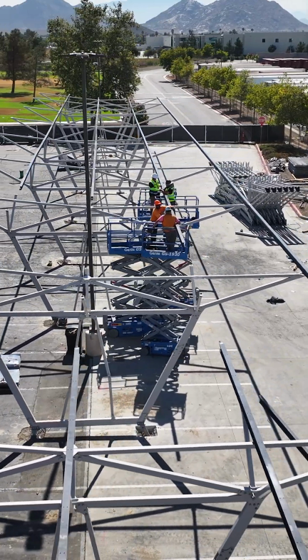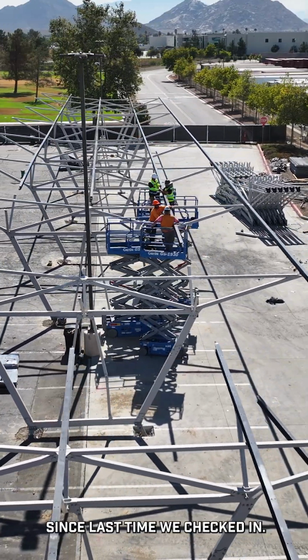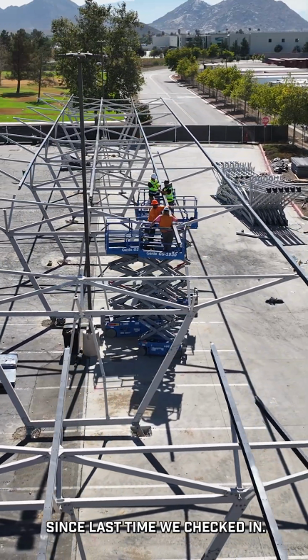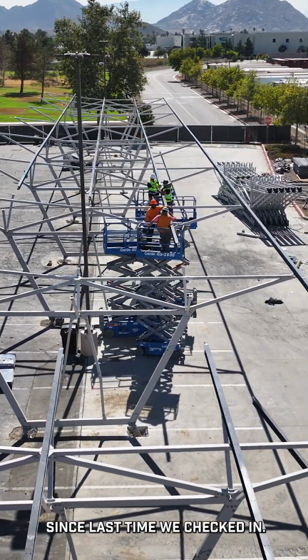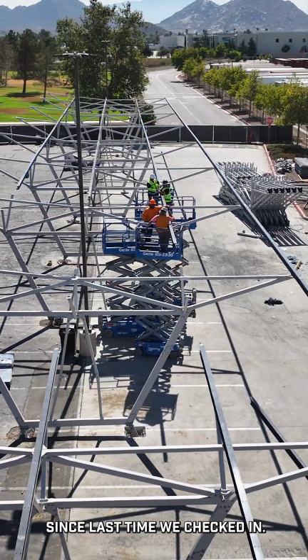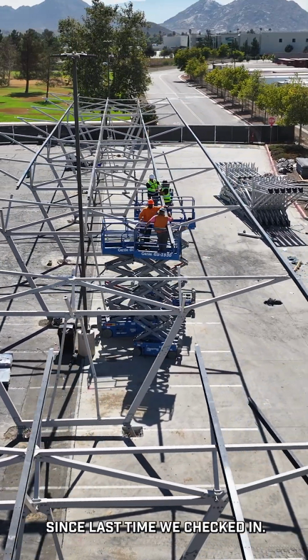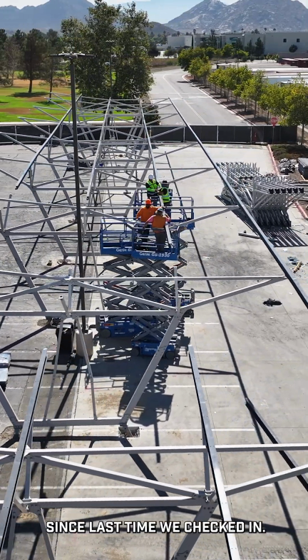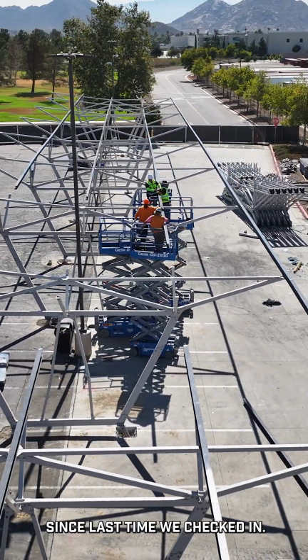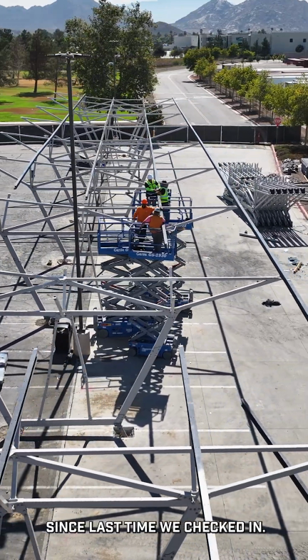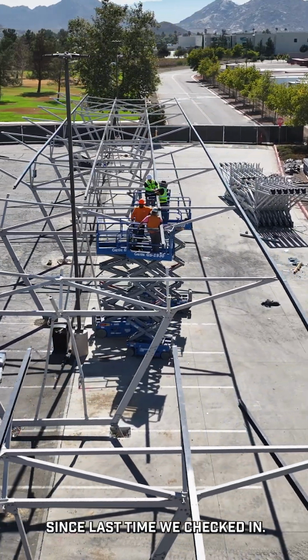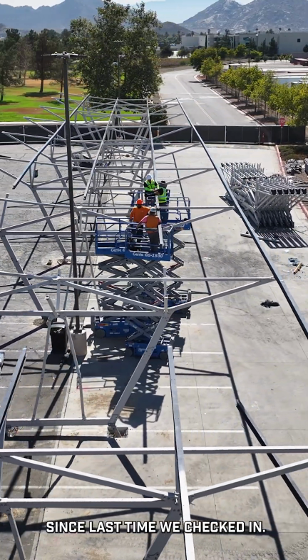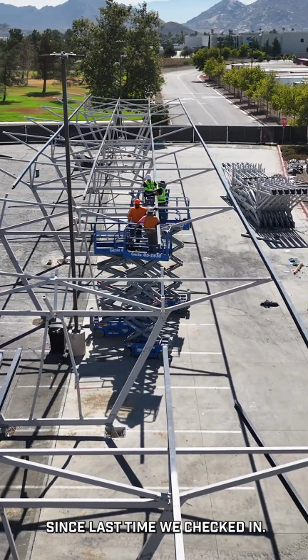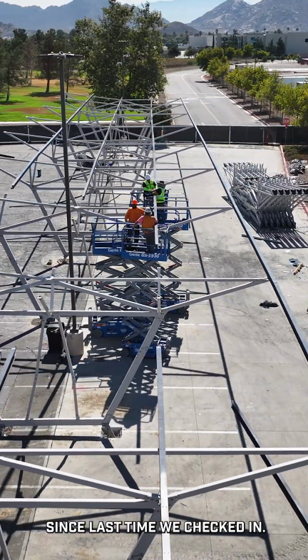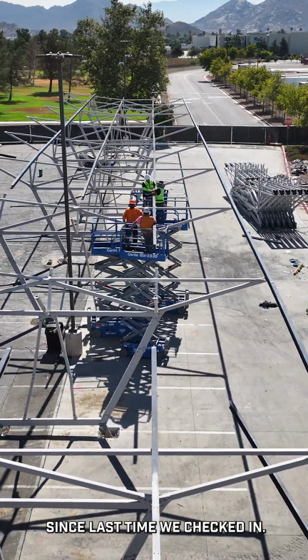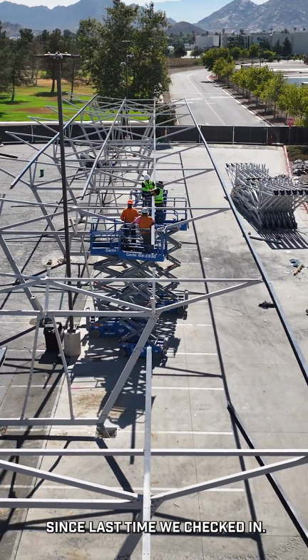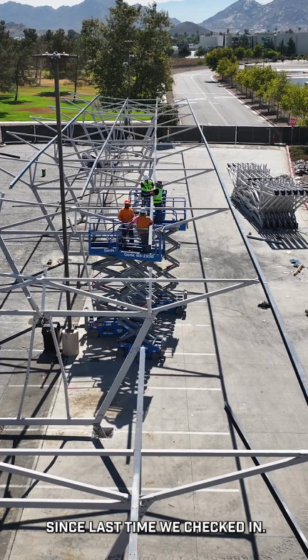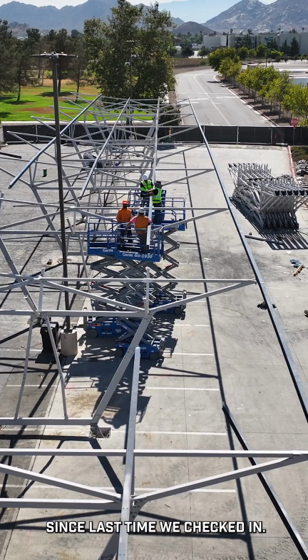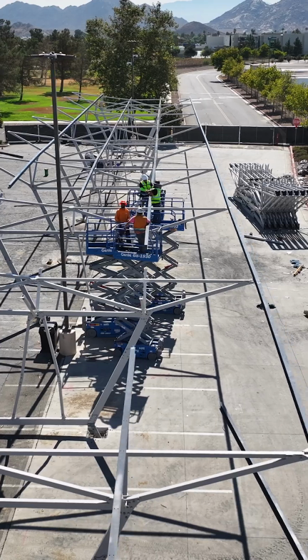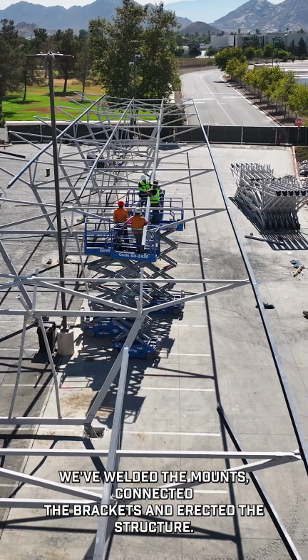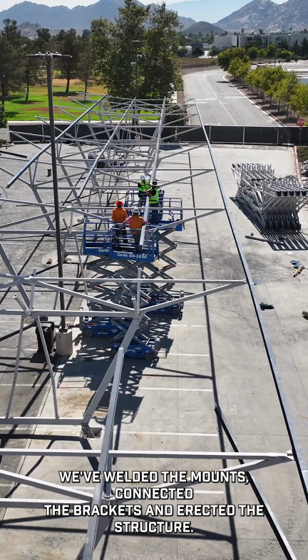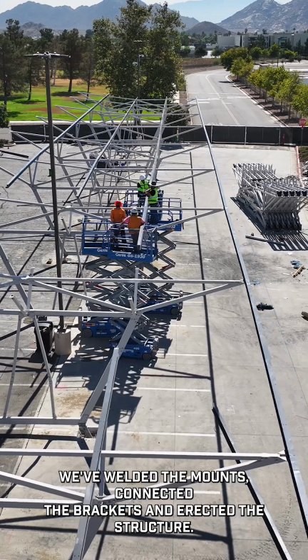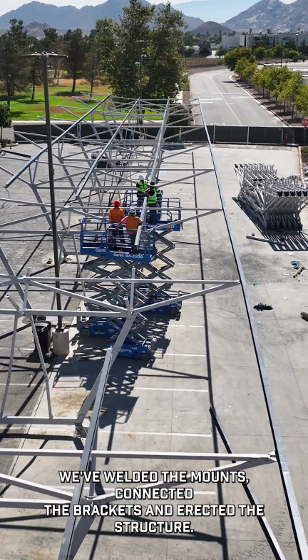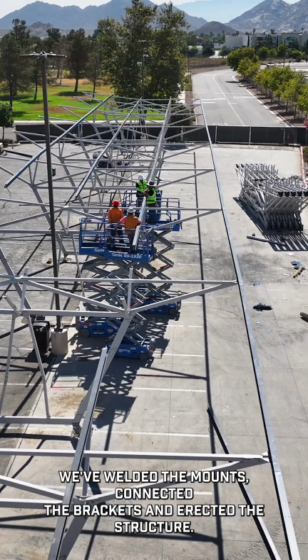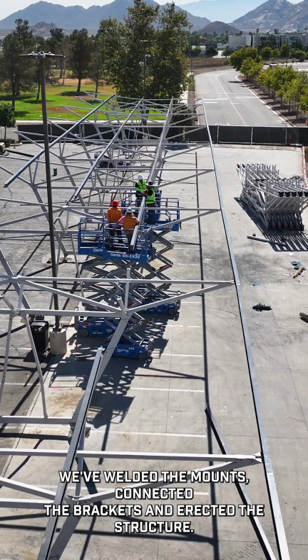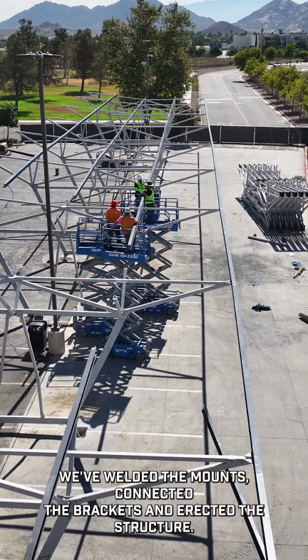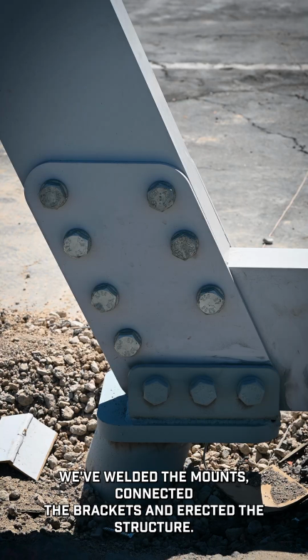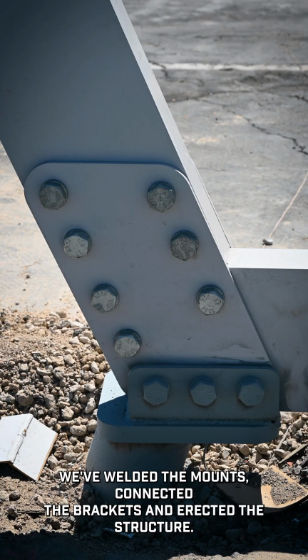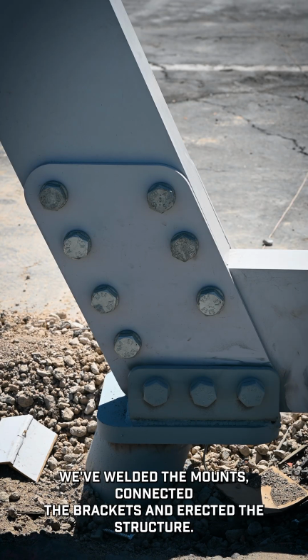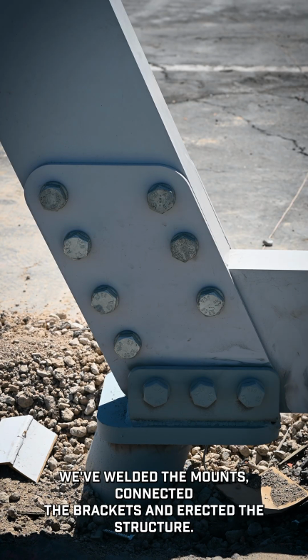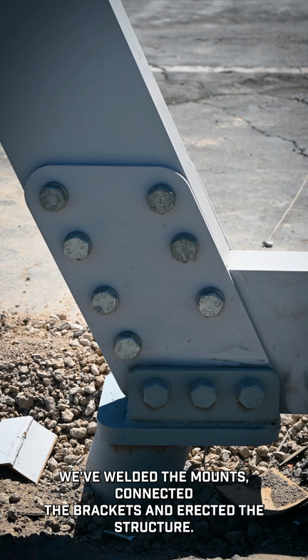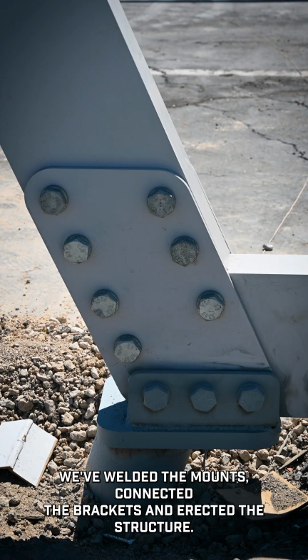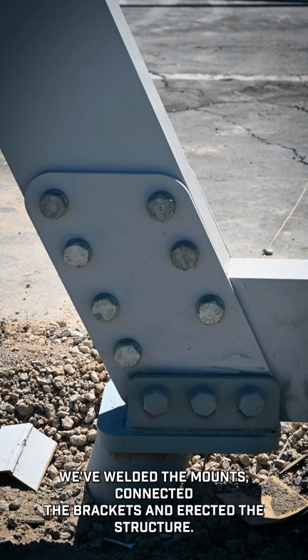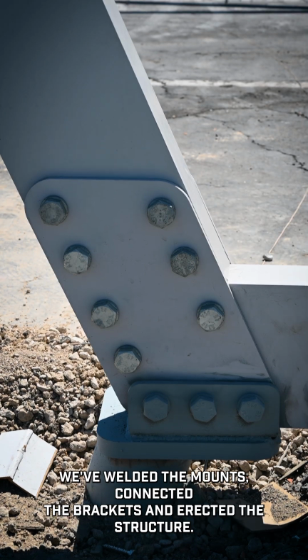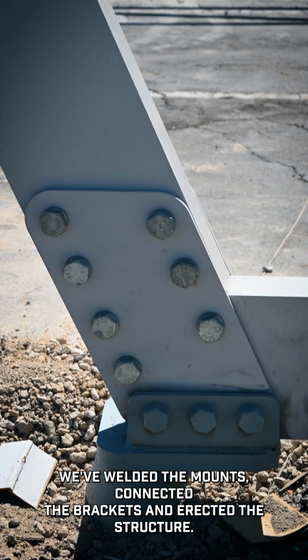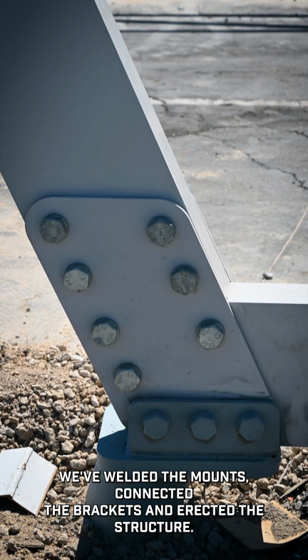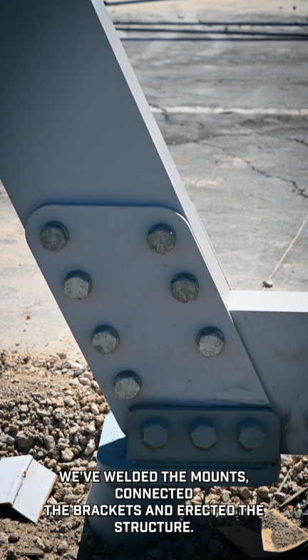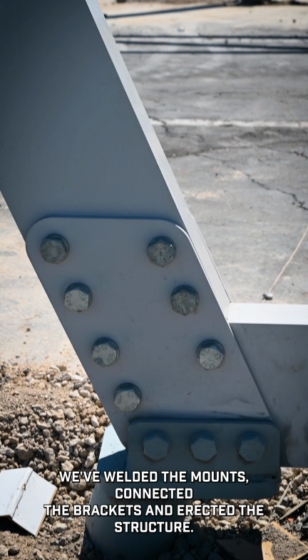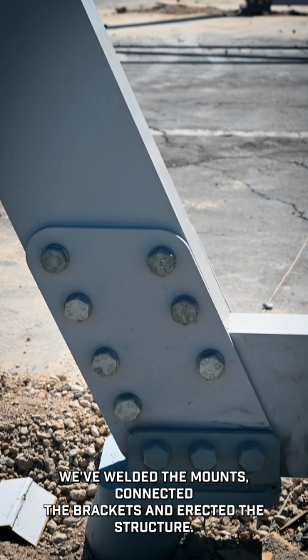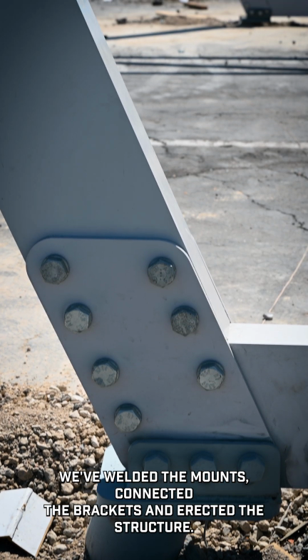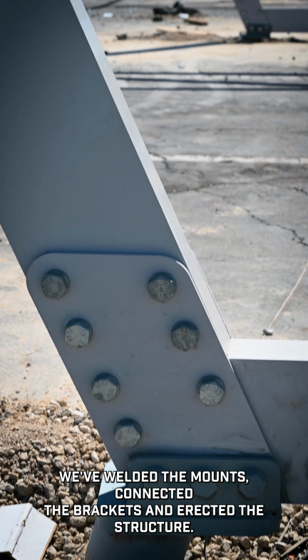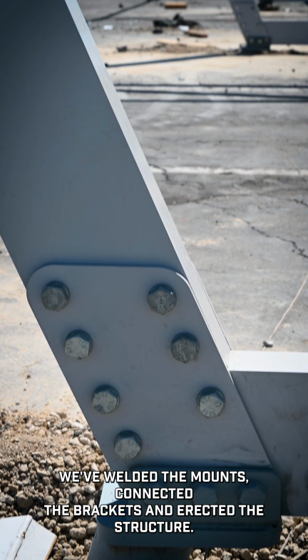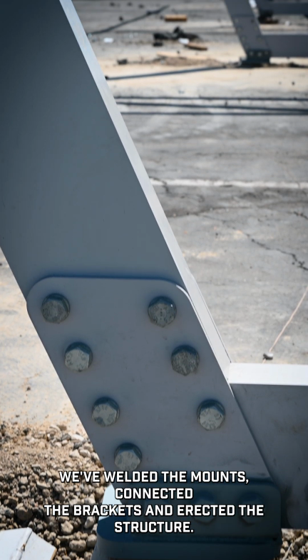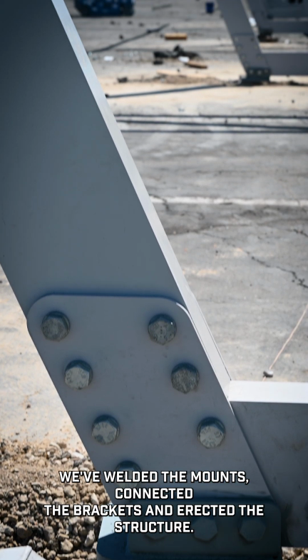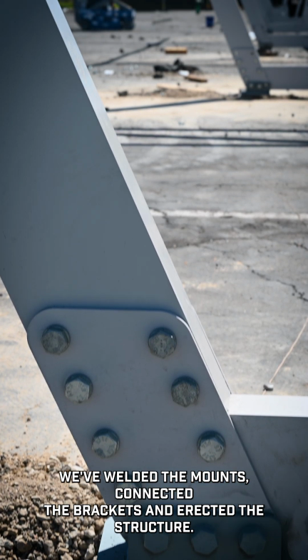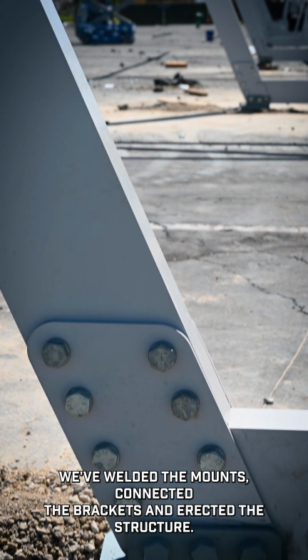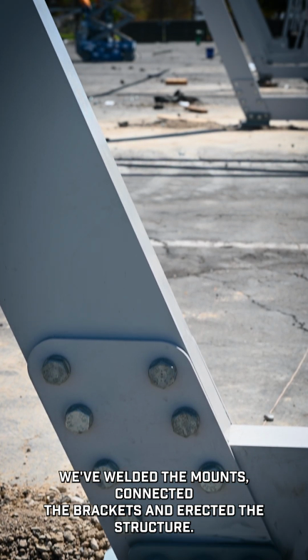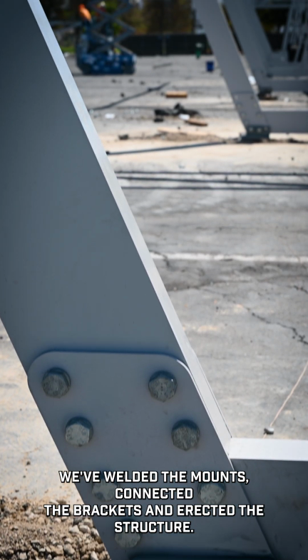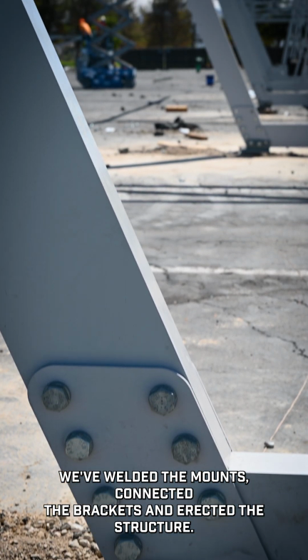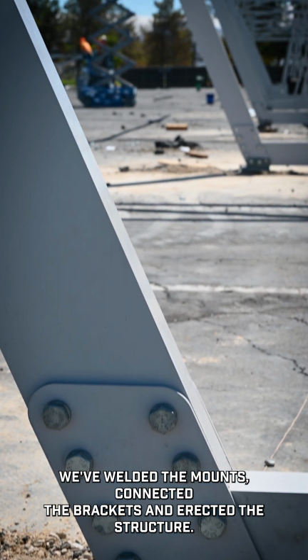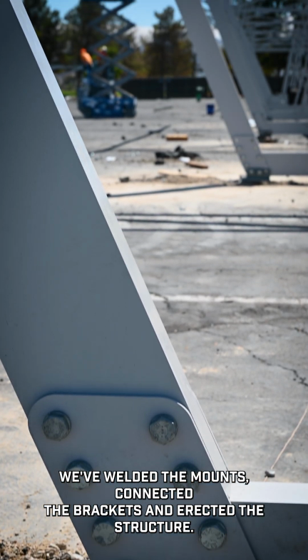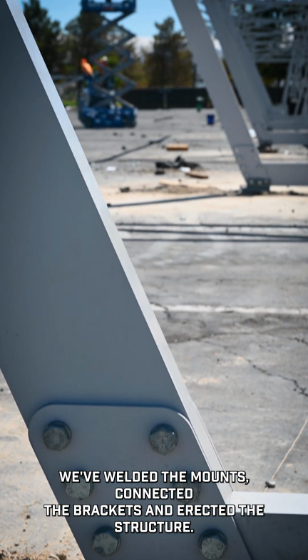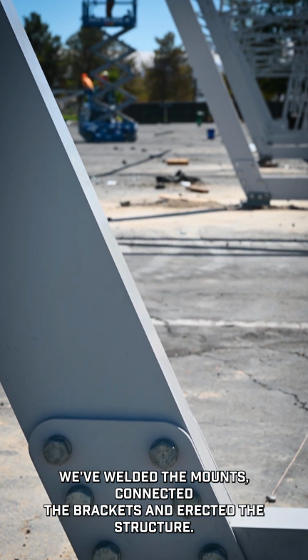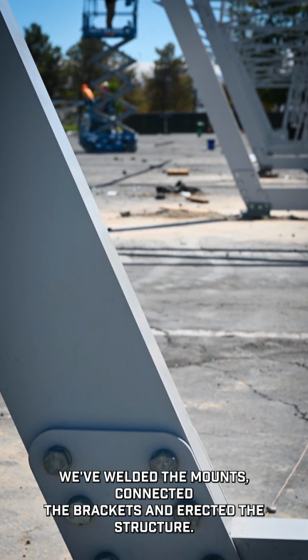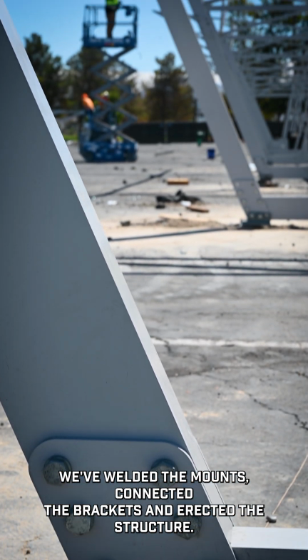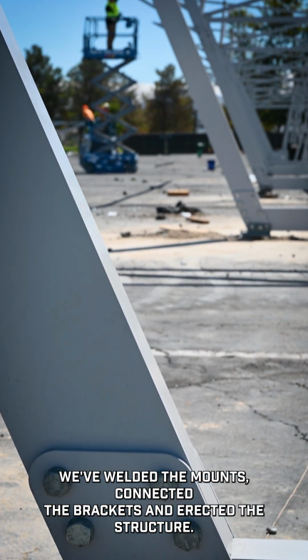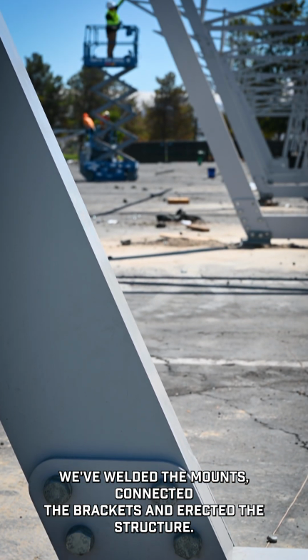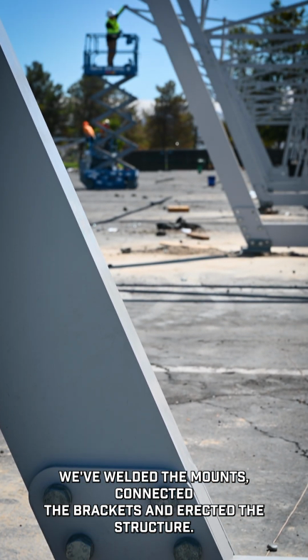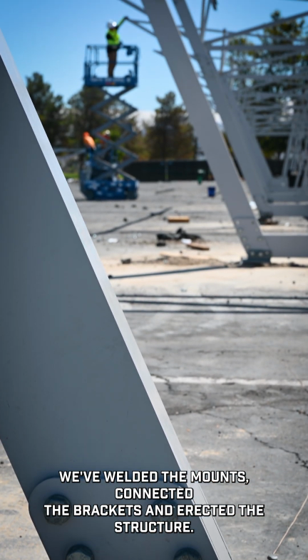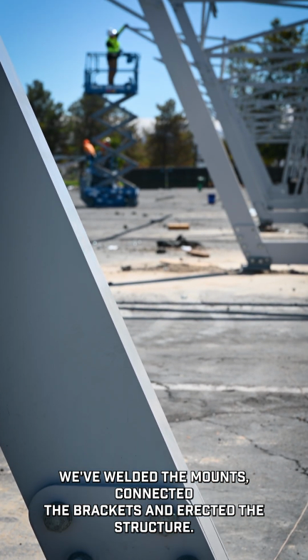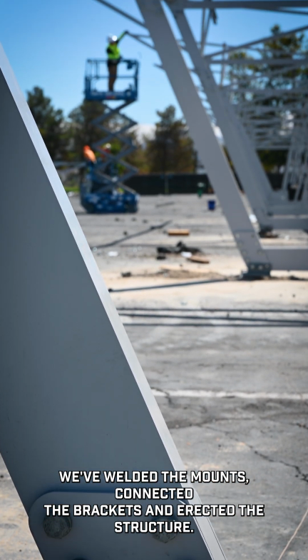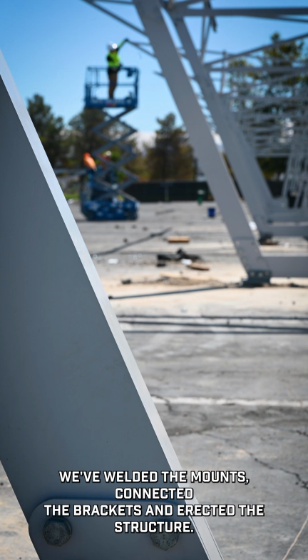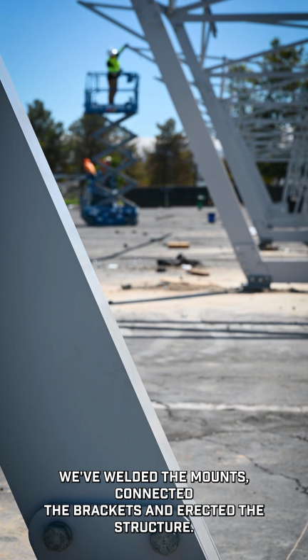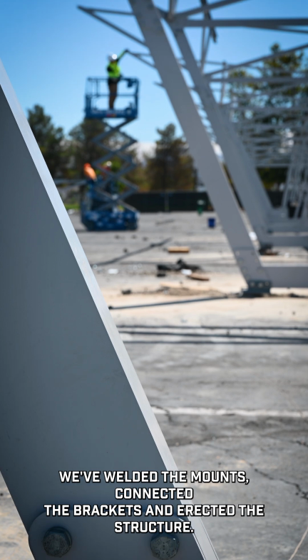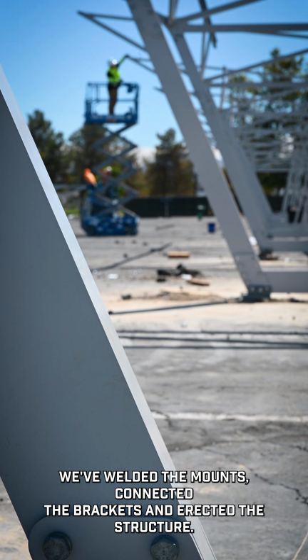Since last time we checked in, we've welded the mounts, connected the brackets, and erected the structure.